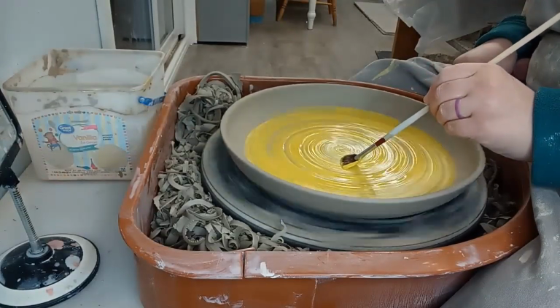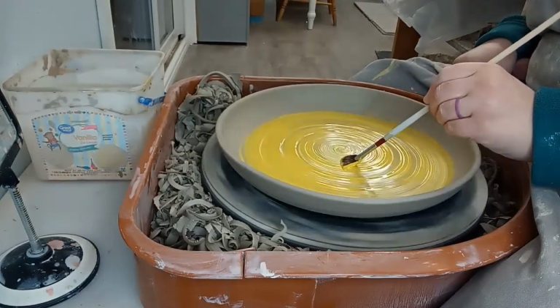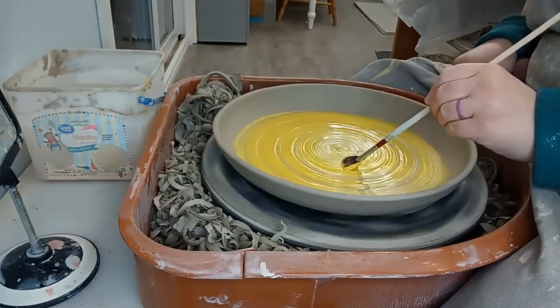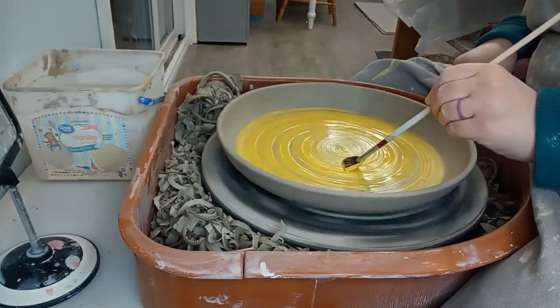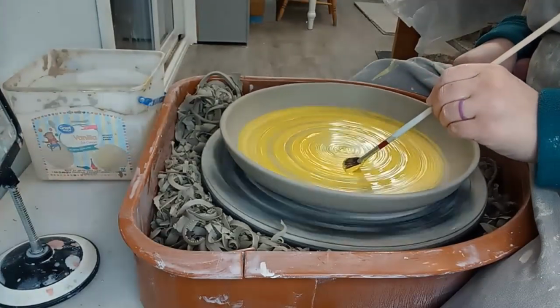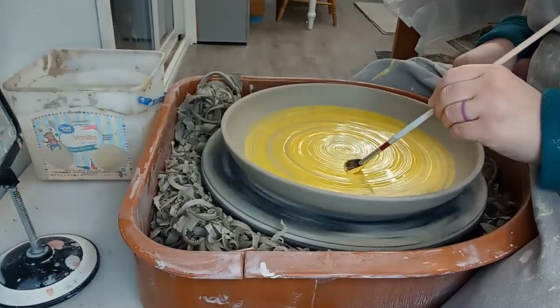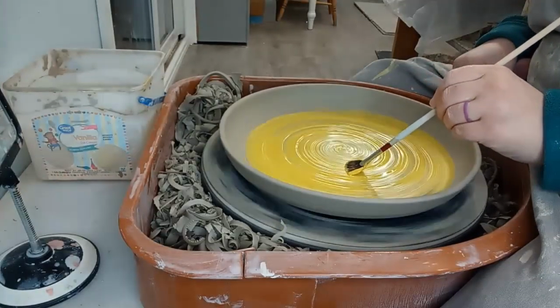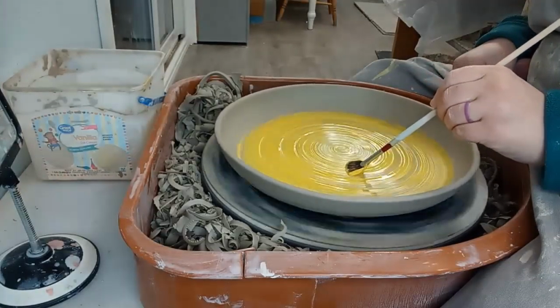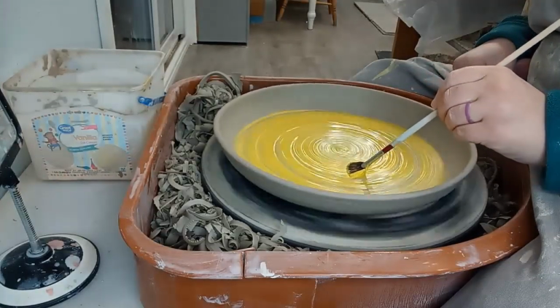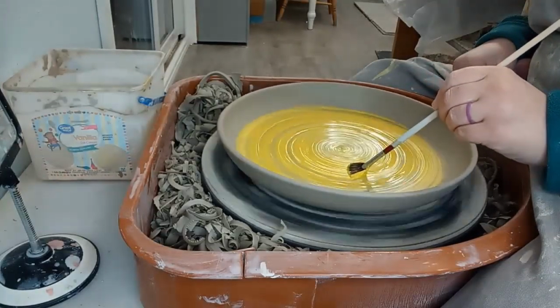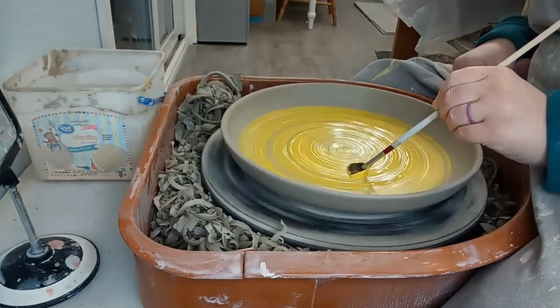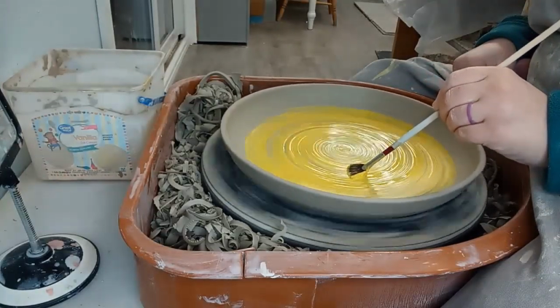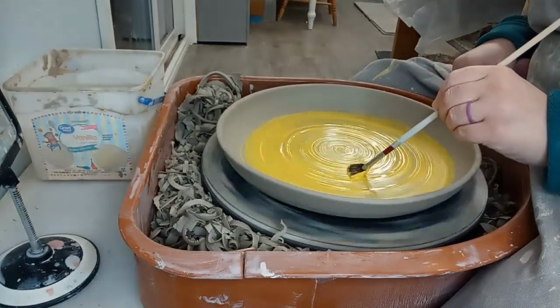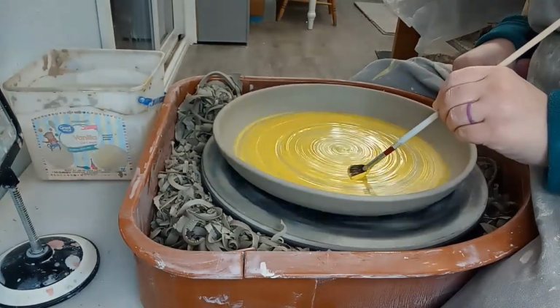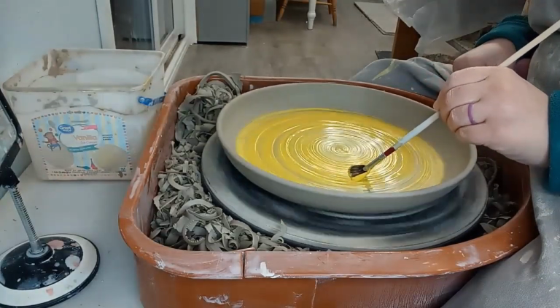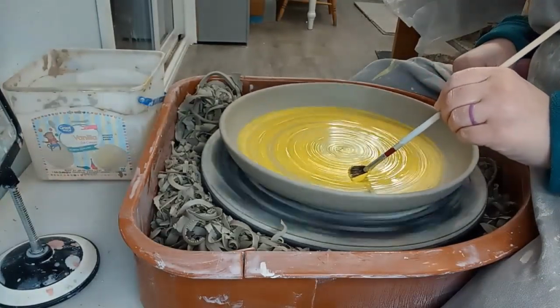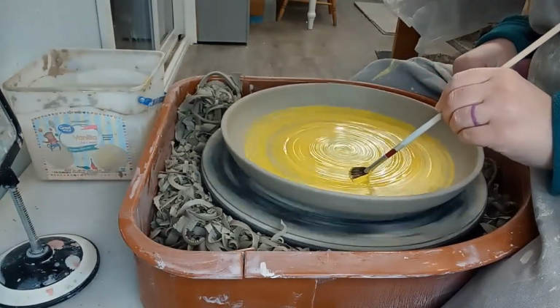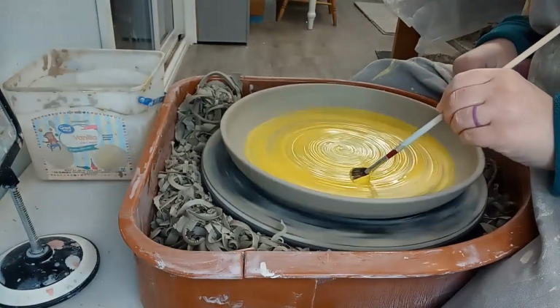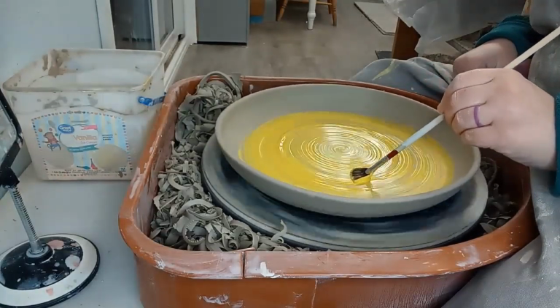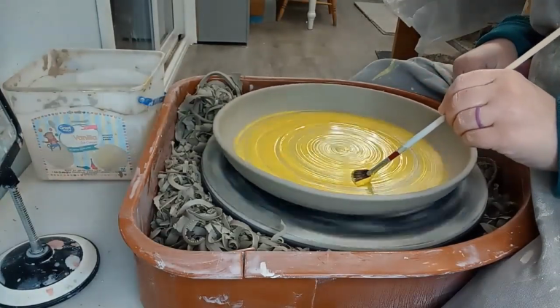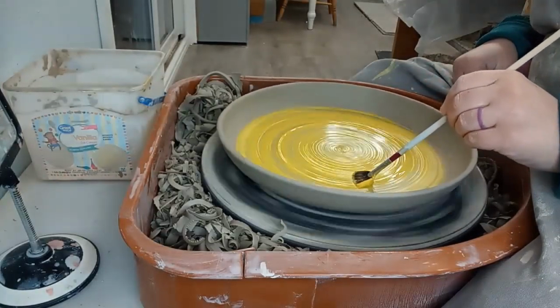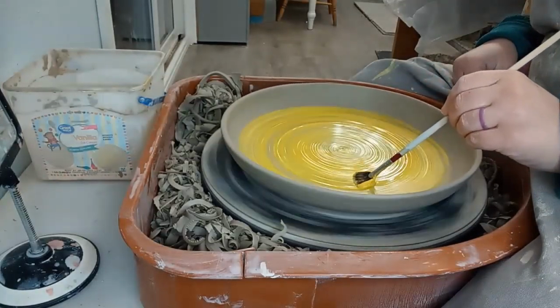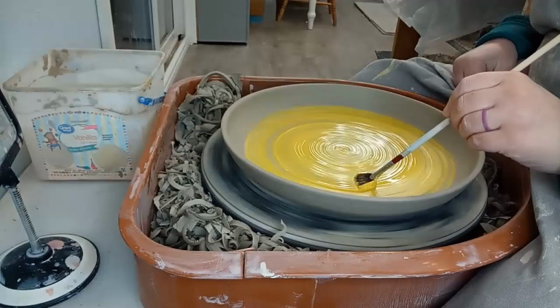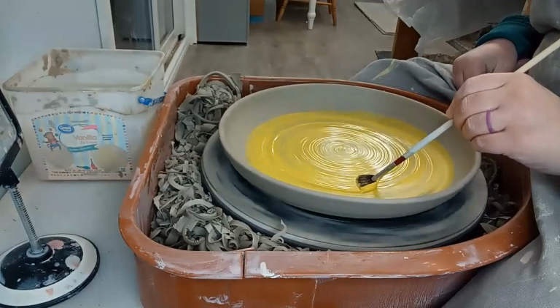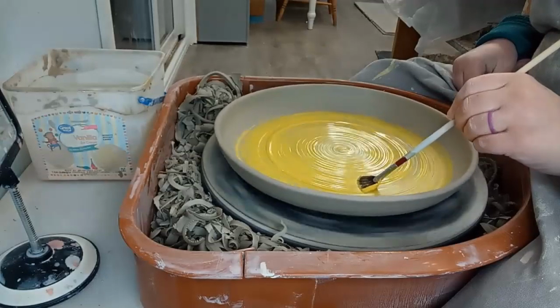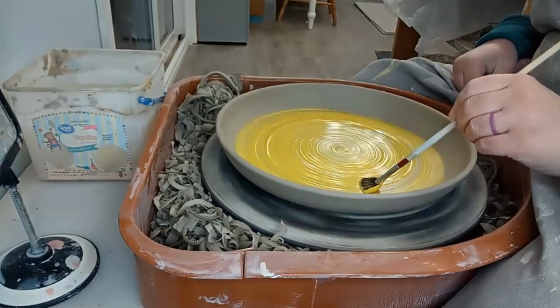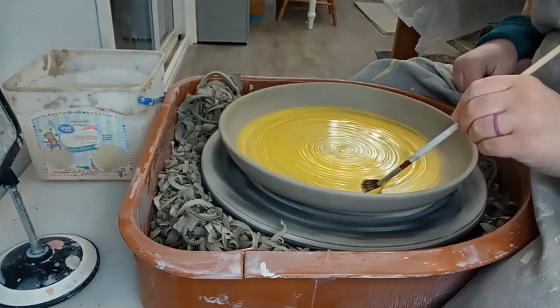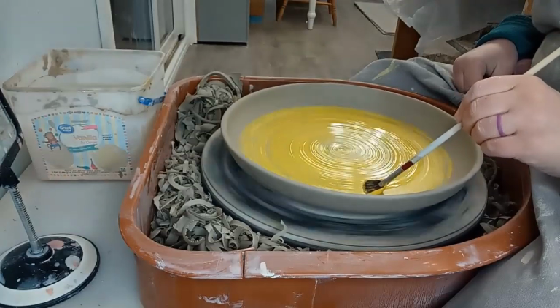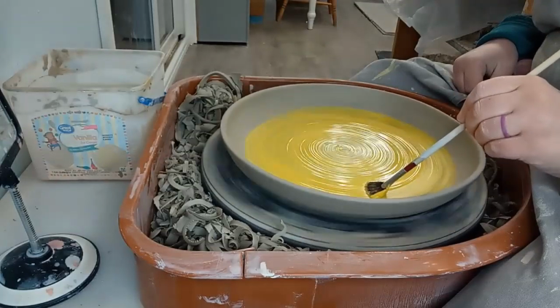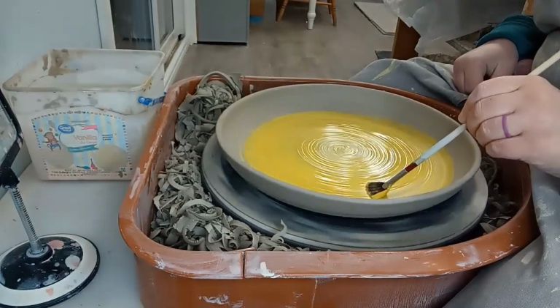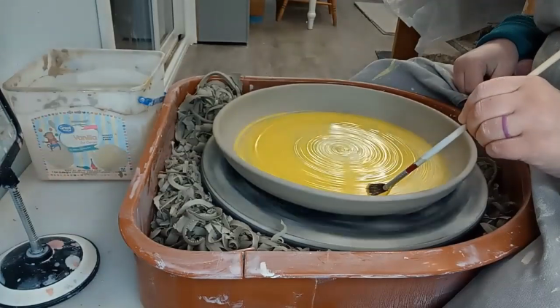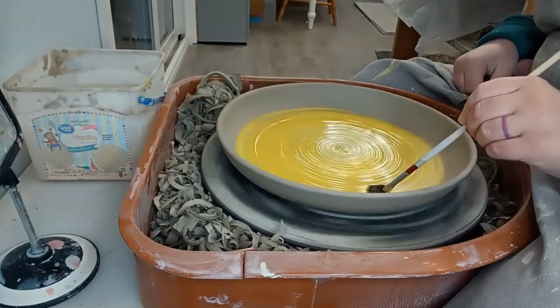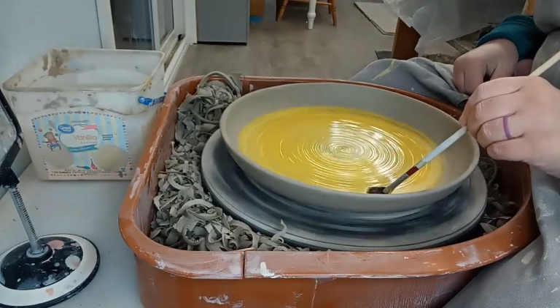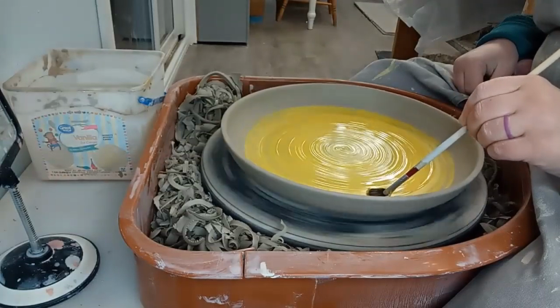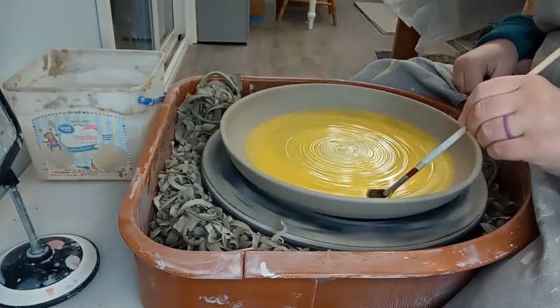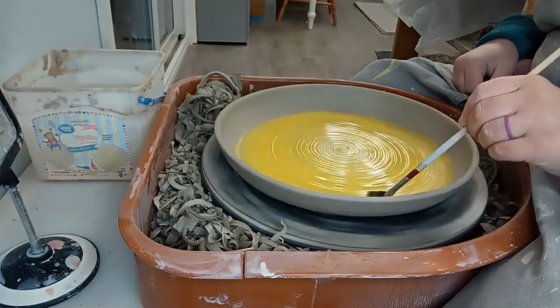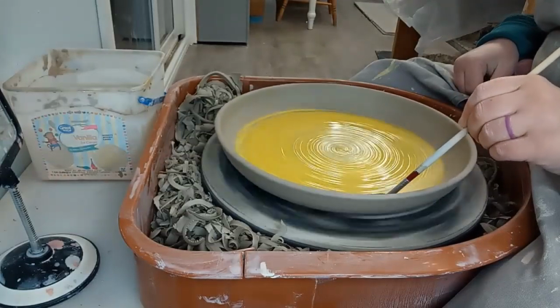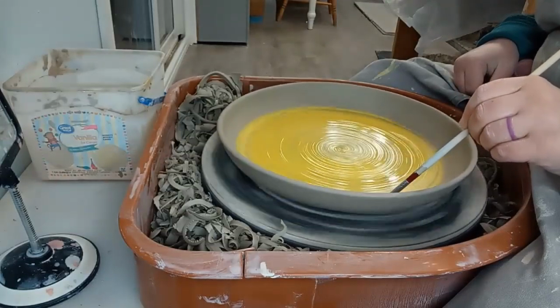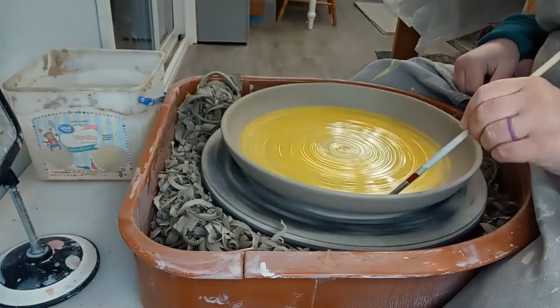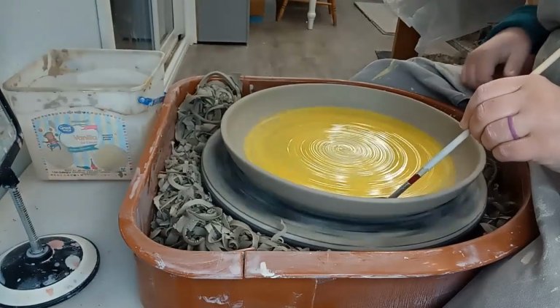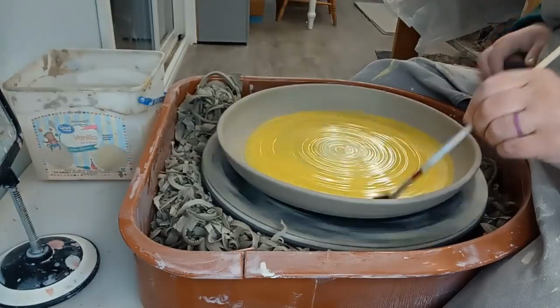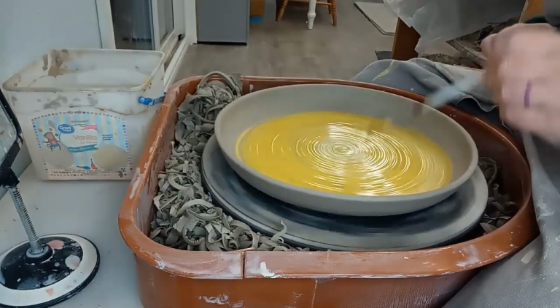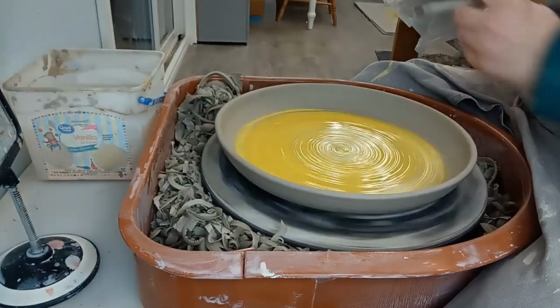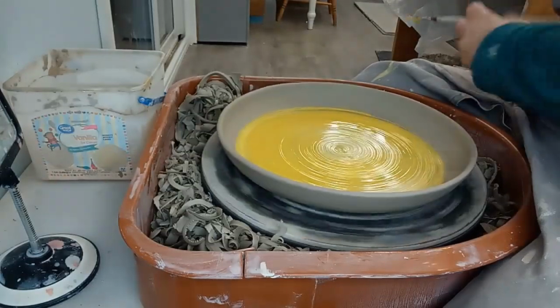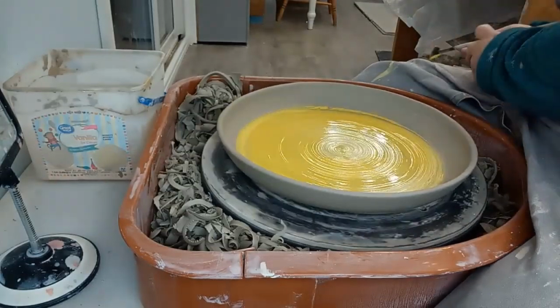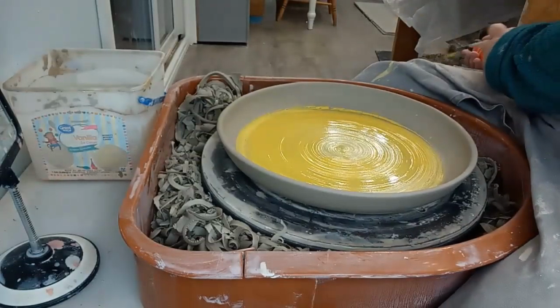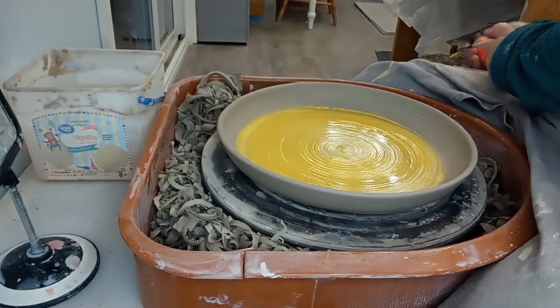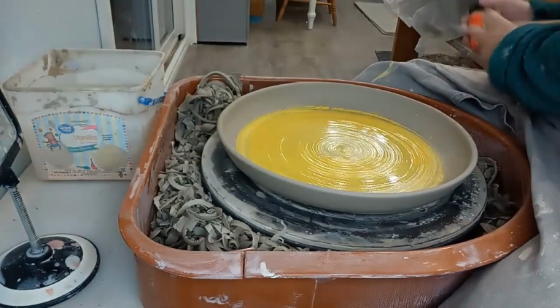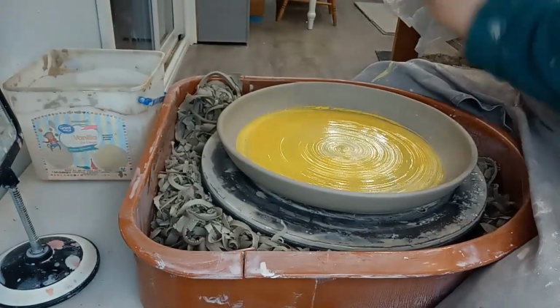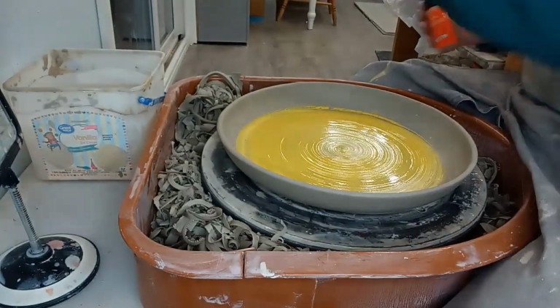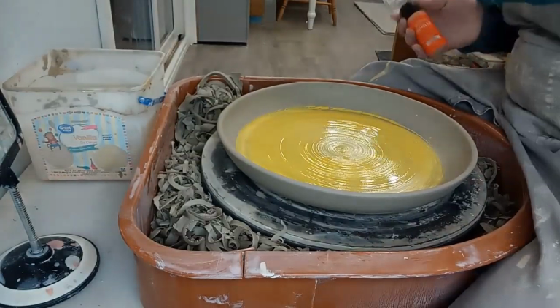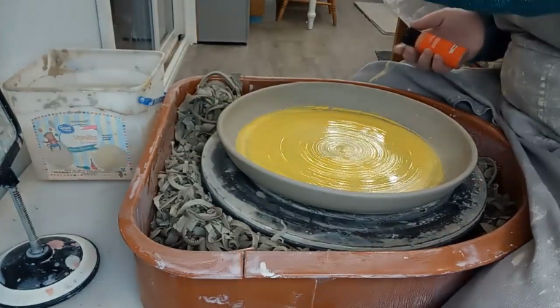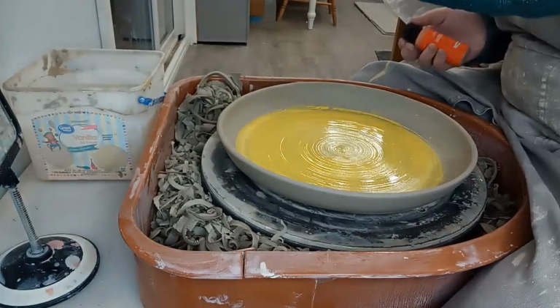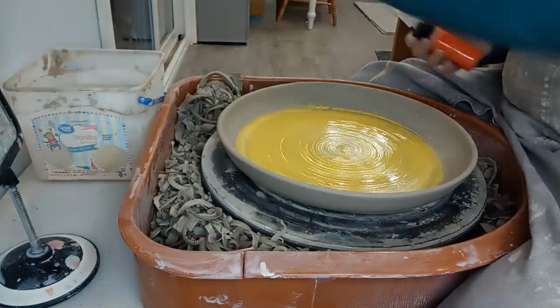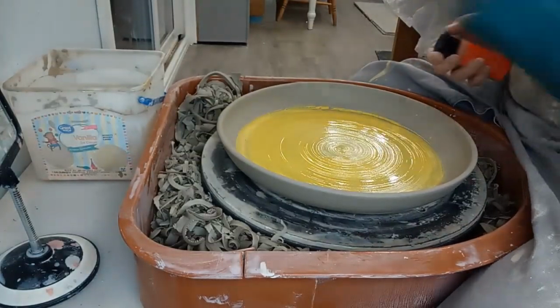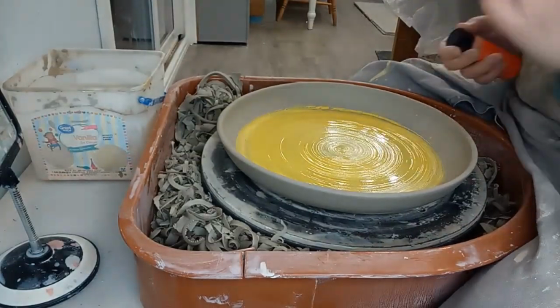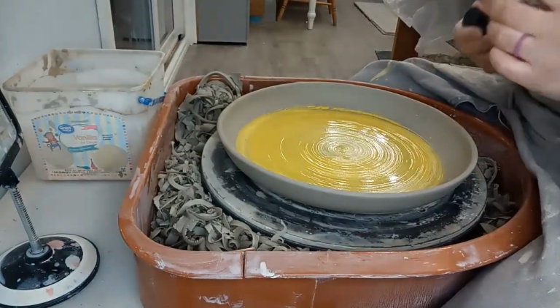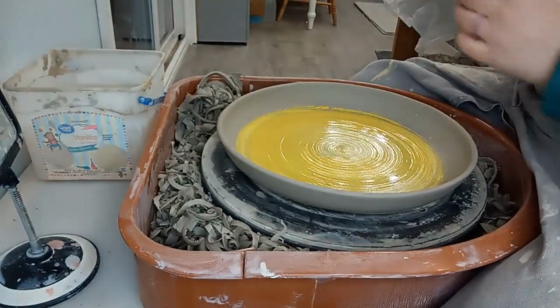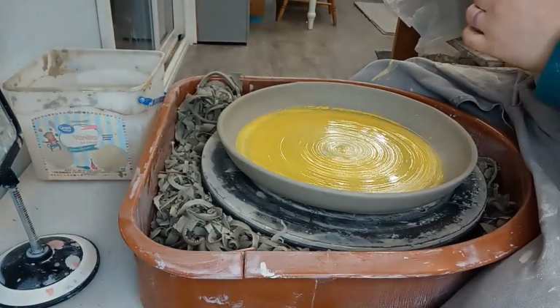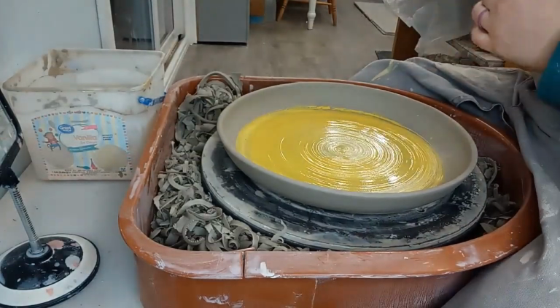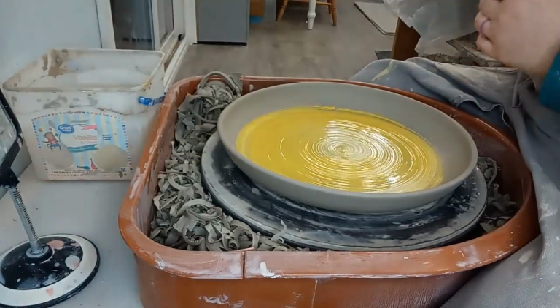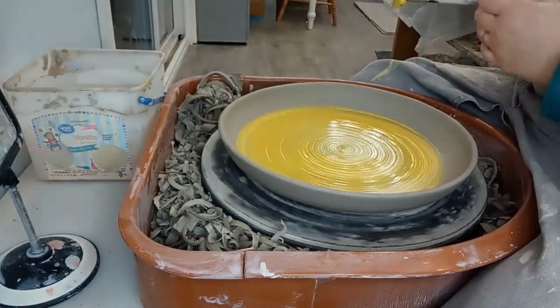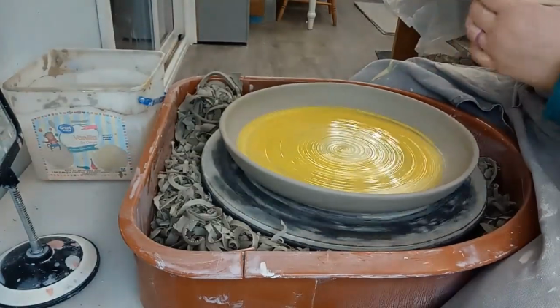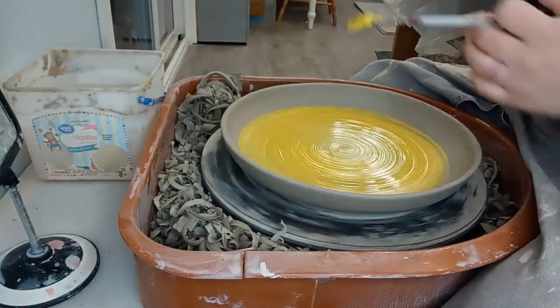I love adding interest to my pottery through colors and carving, and I also love a good sunrise, so I really enjoyed making this platter.